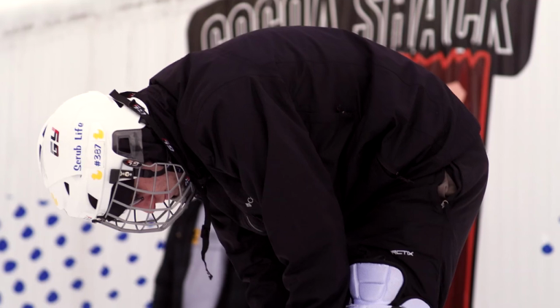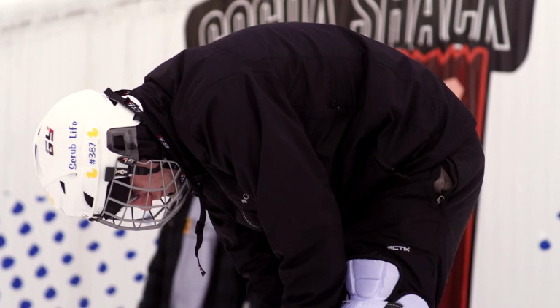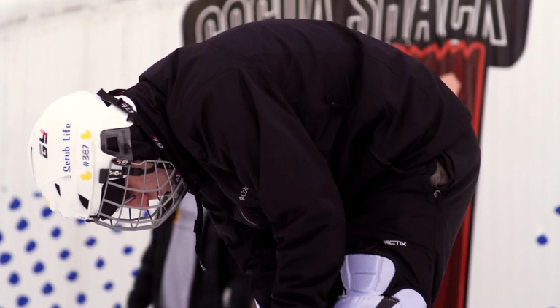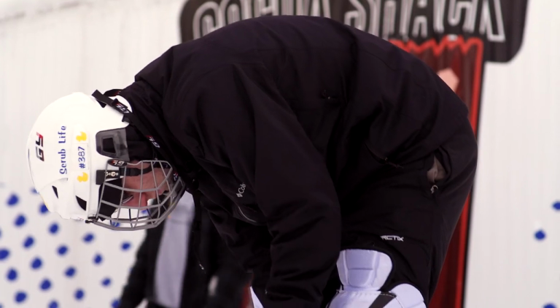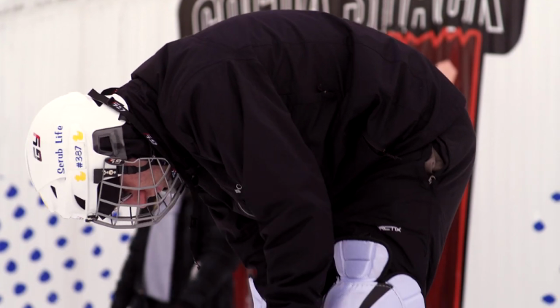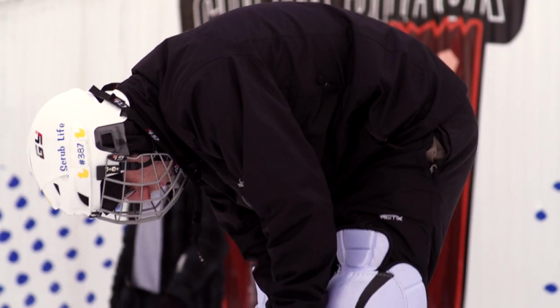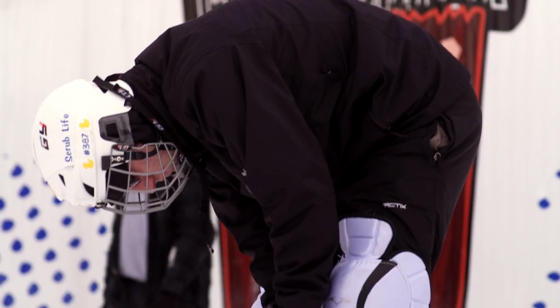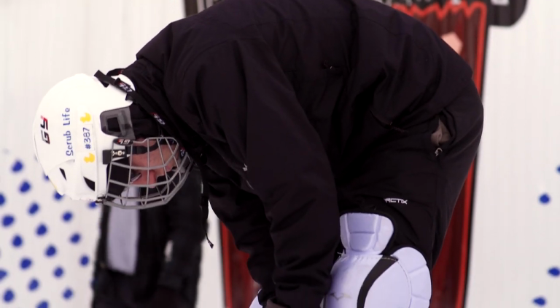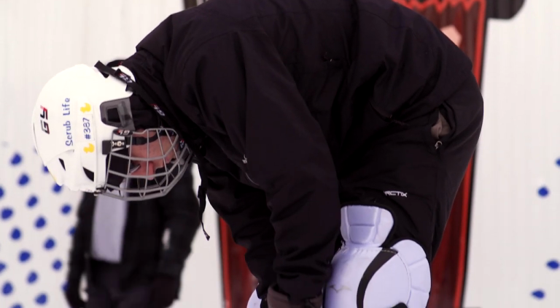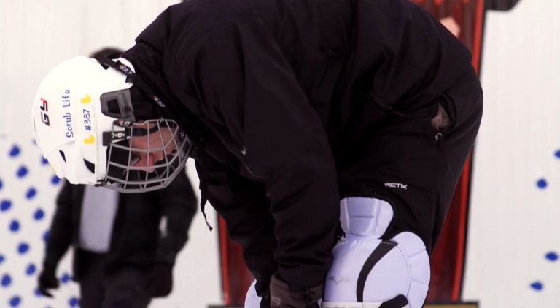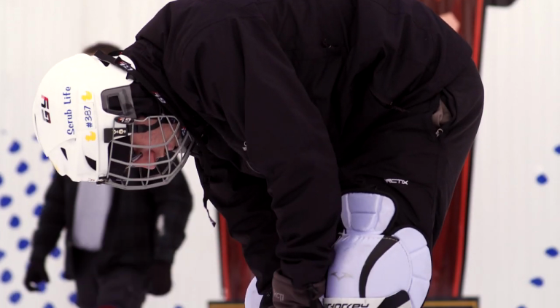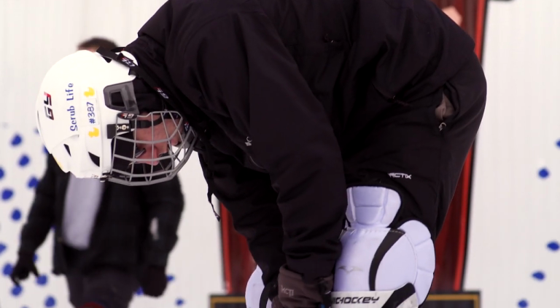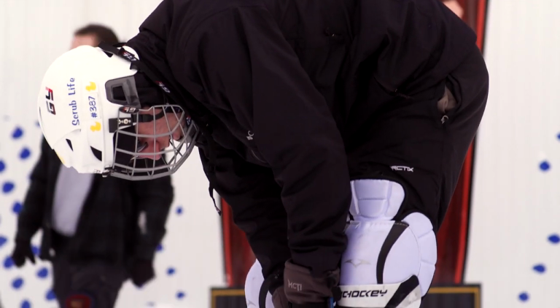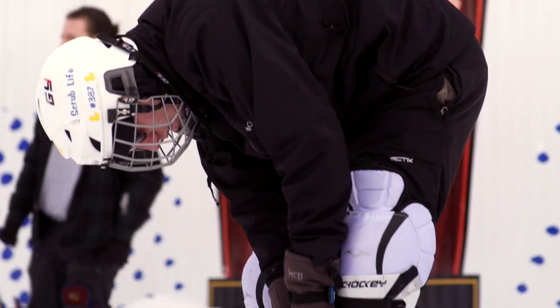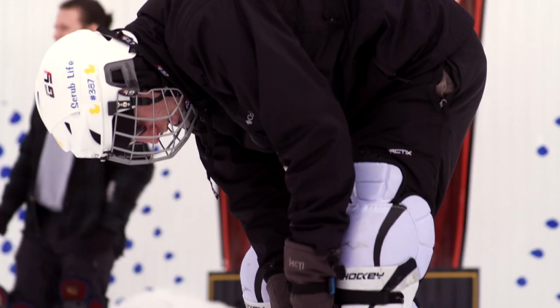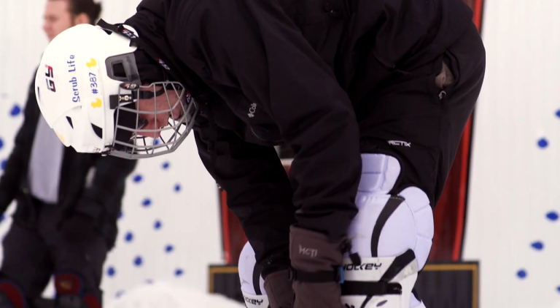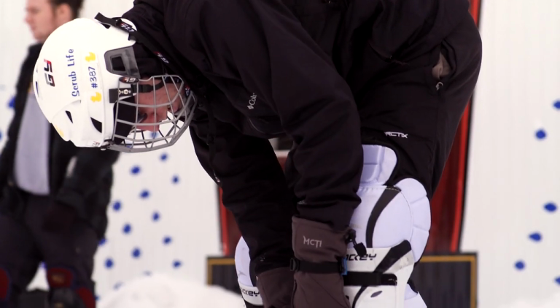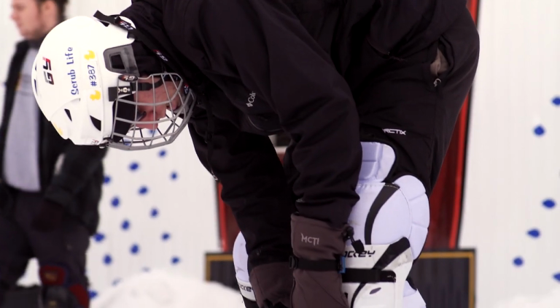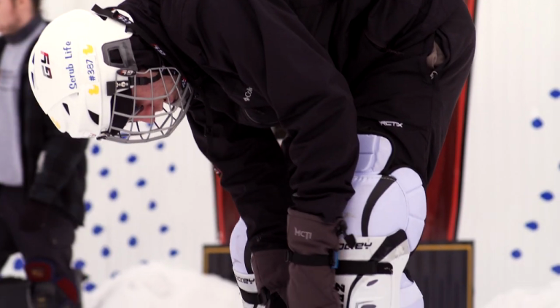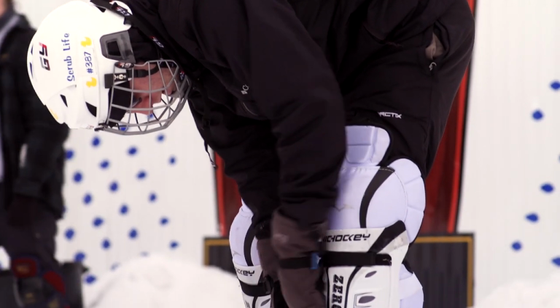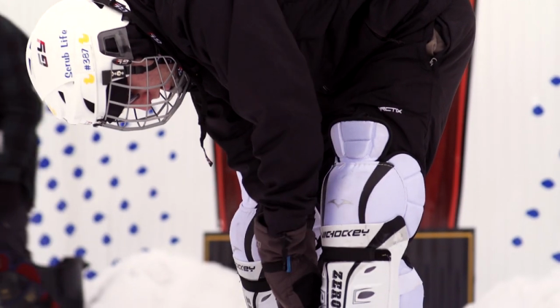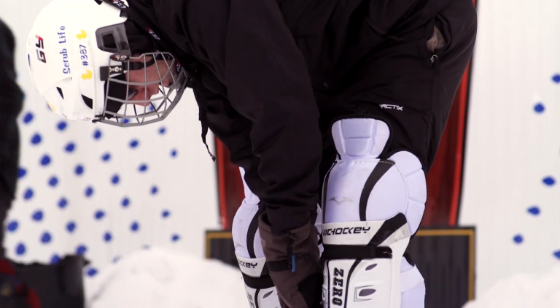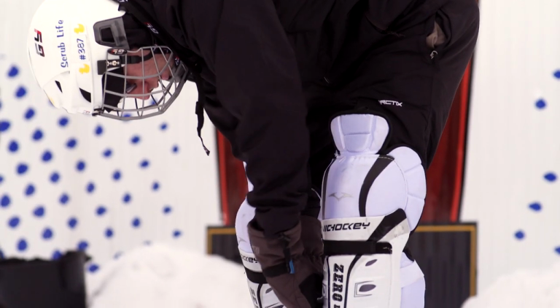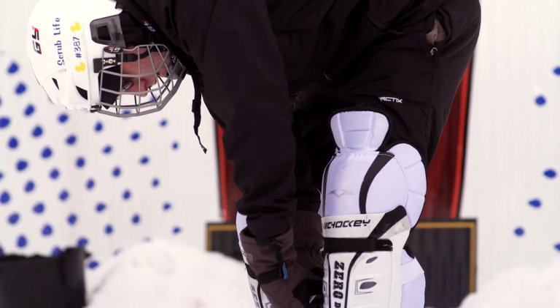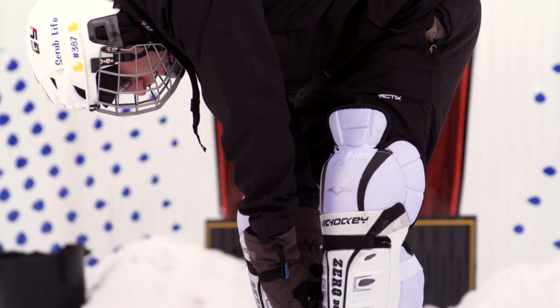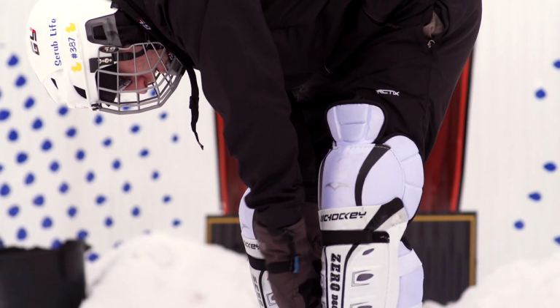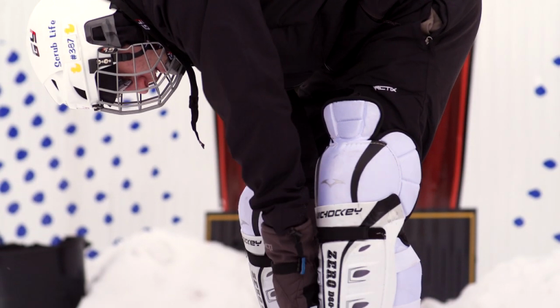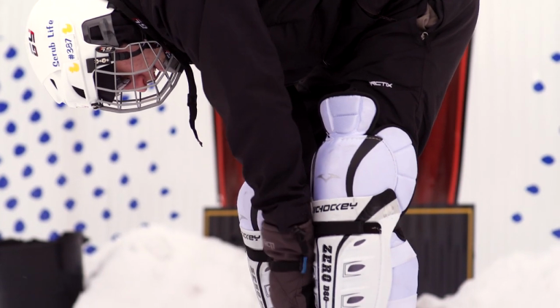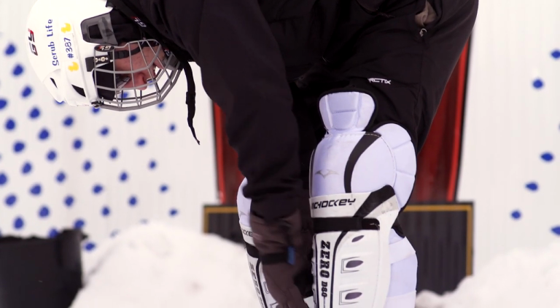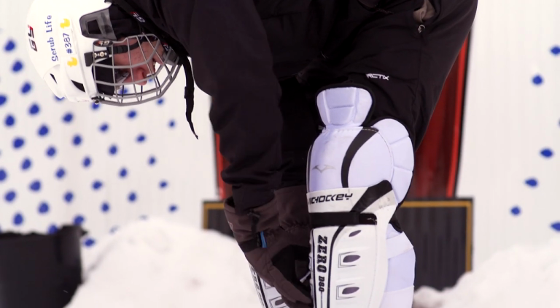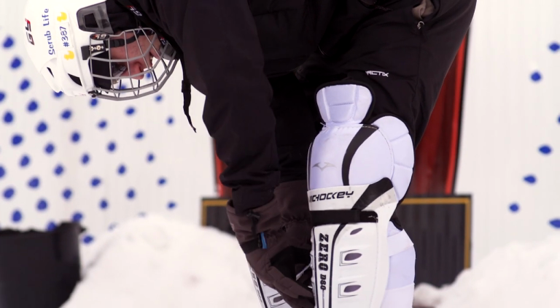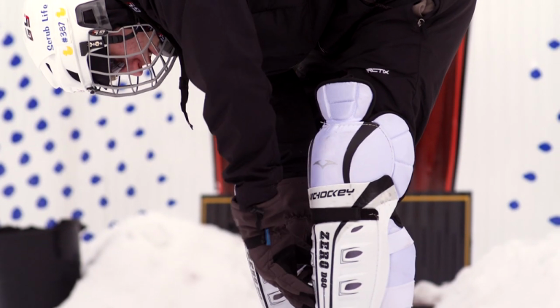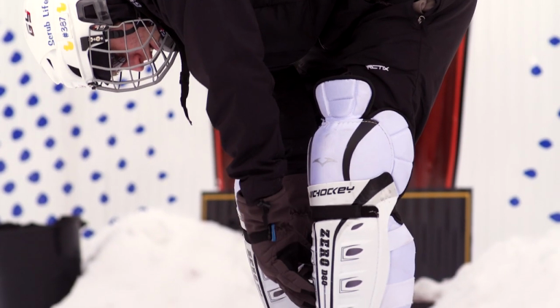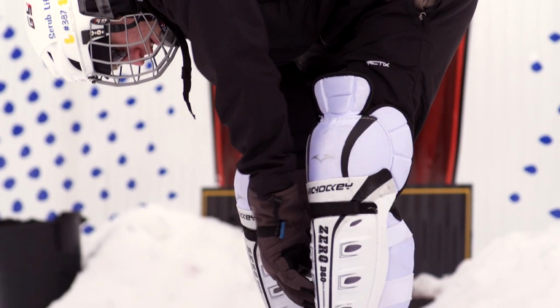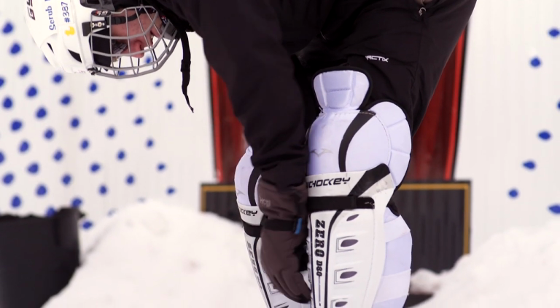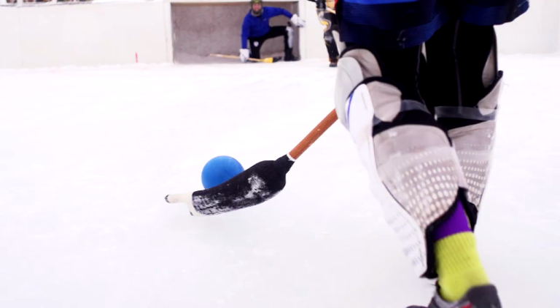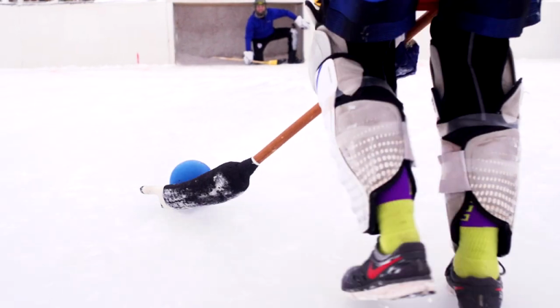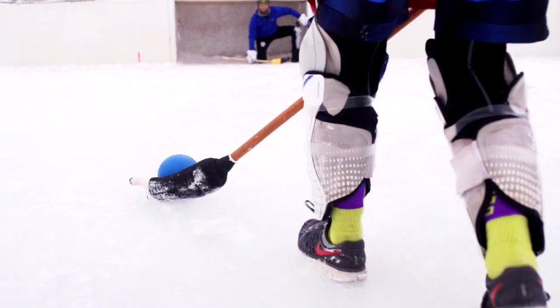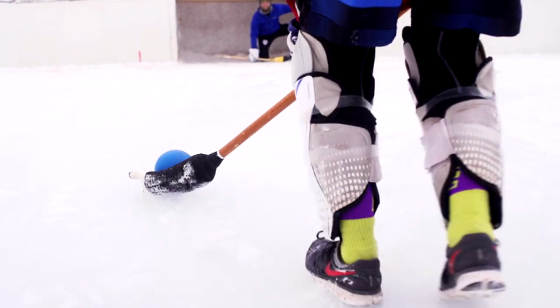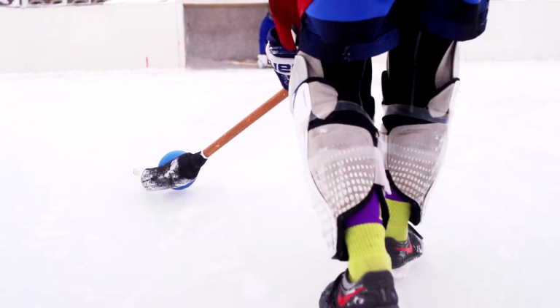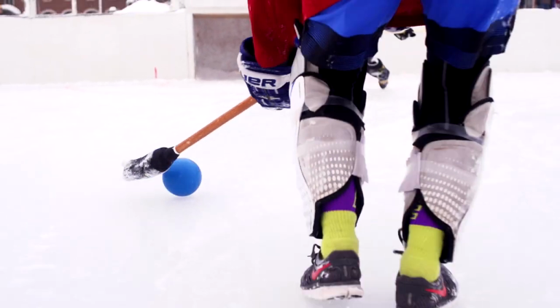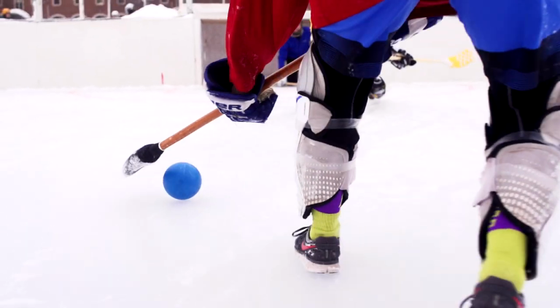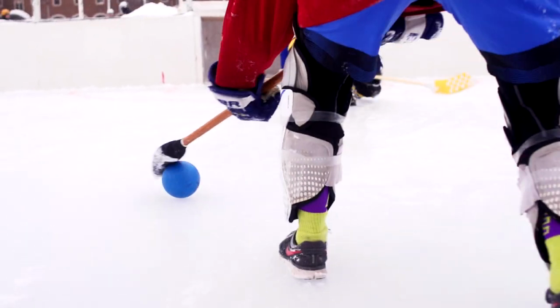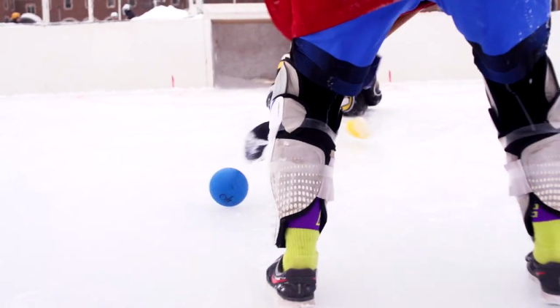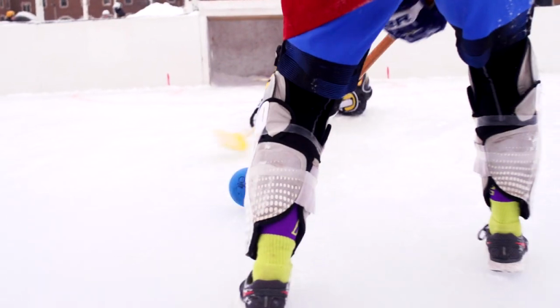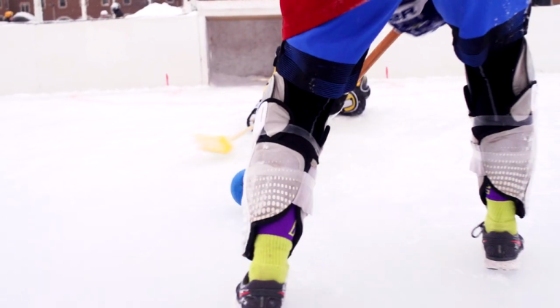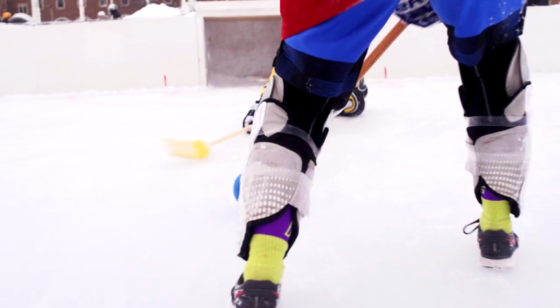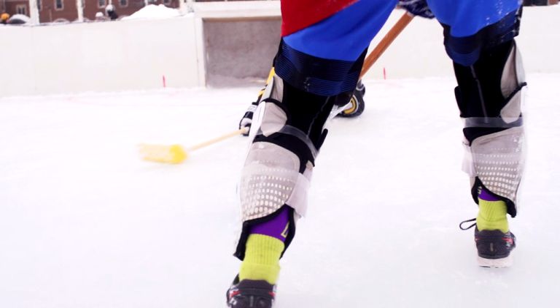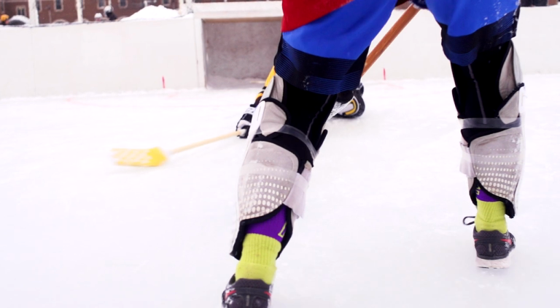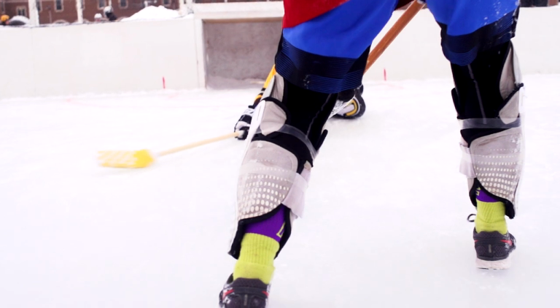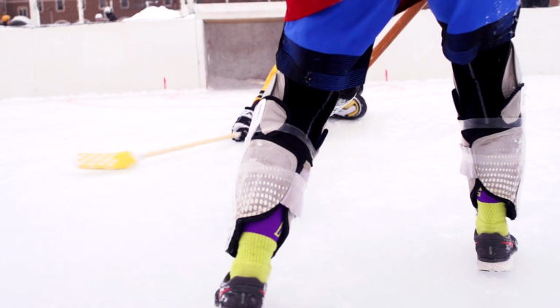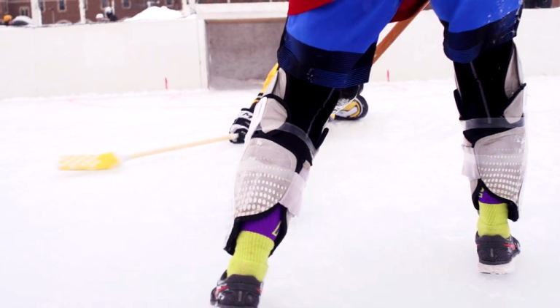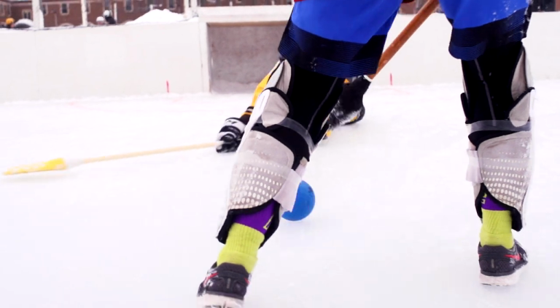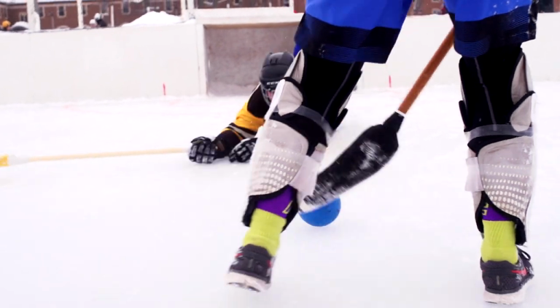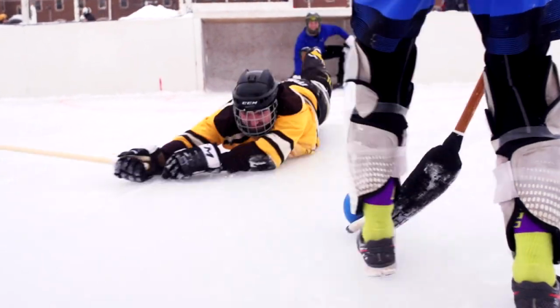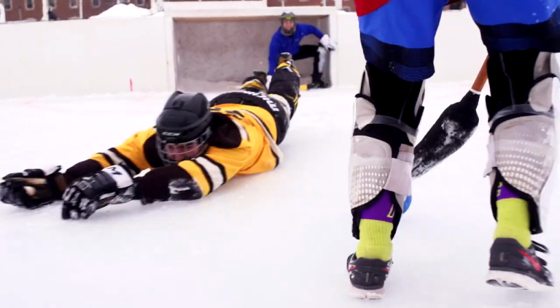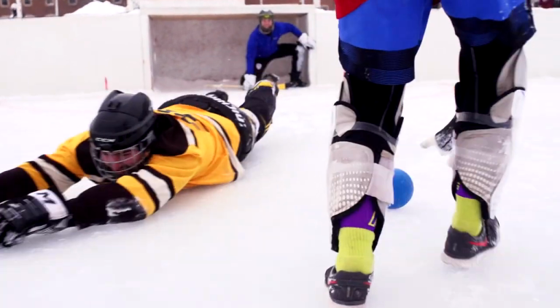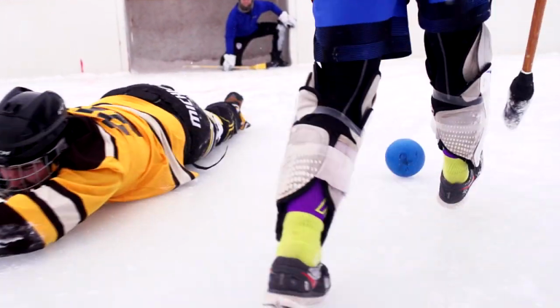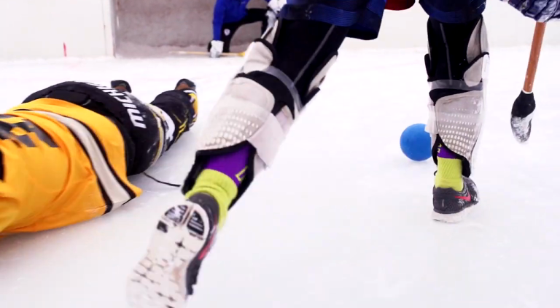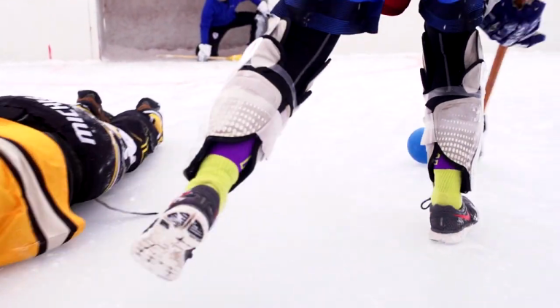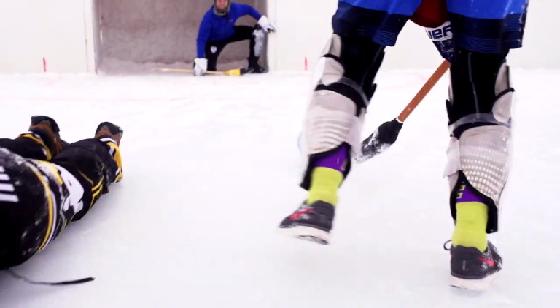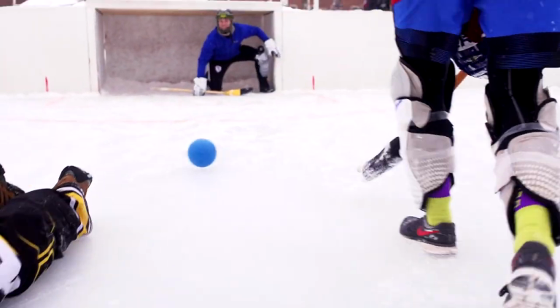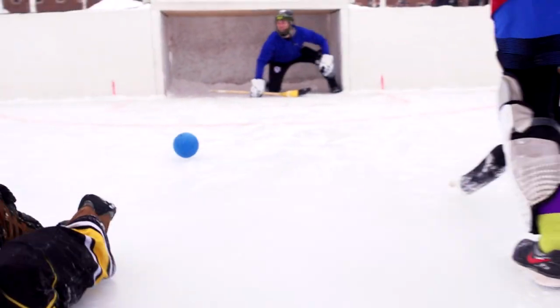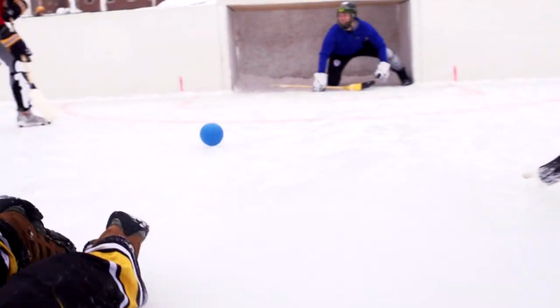What is broomball? It's like hockey, but different. It's one of the most popular sports at Michigan Tech.